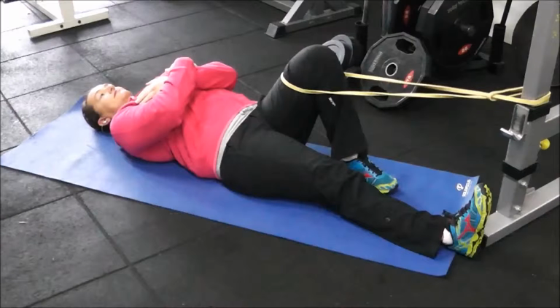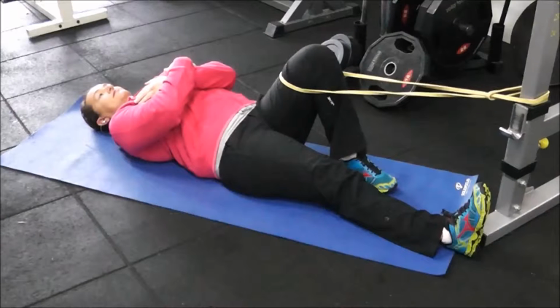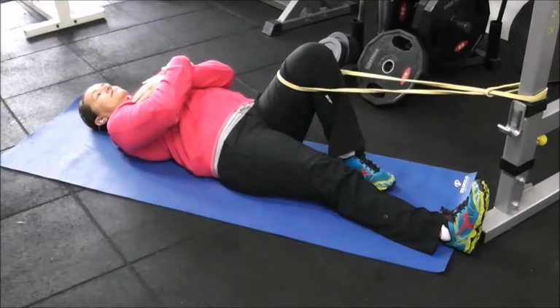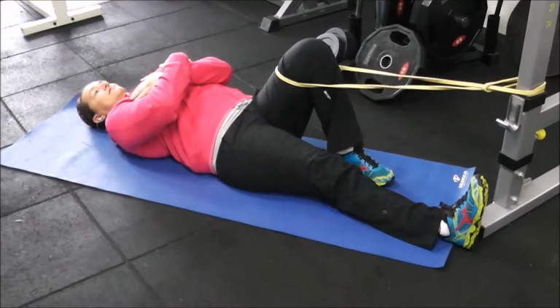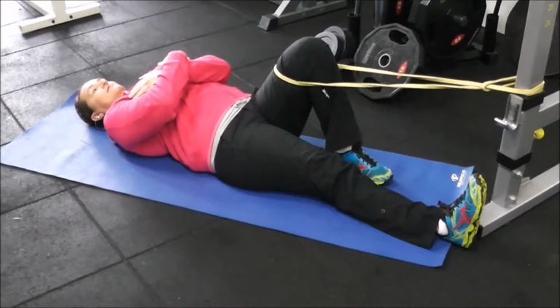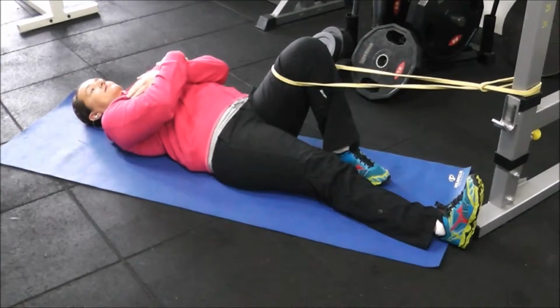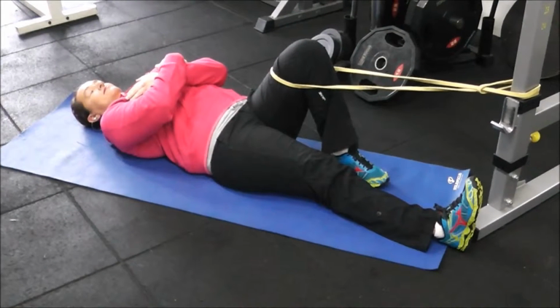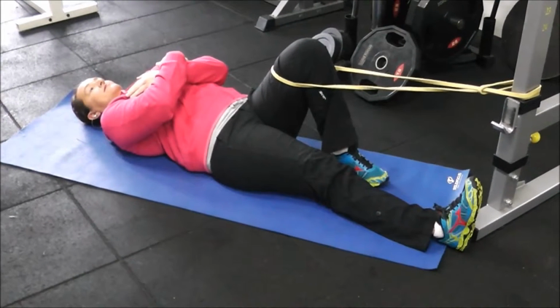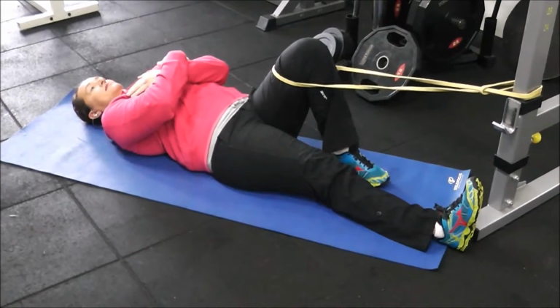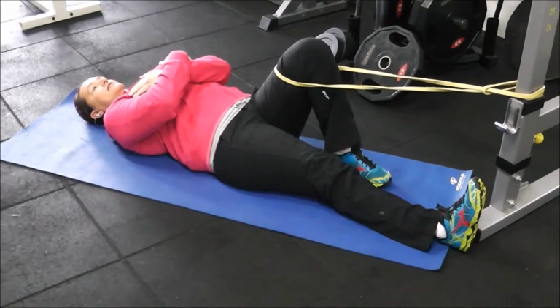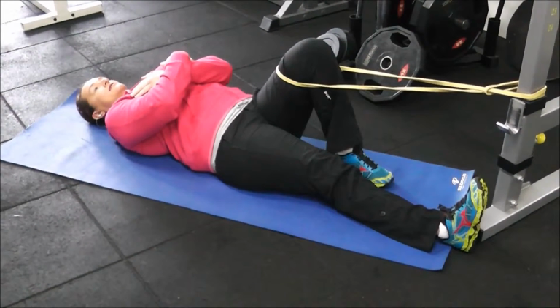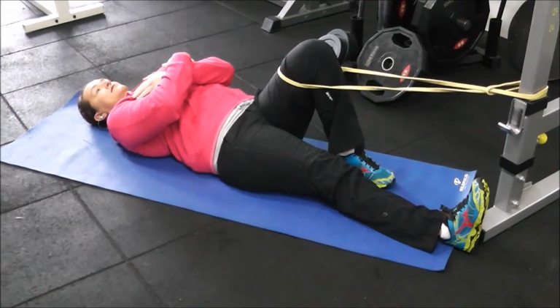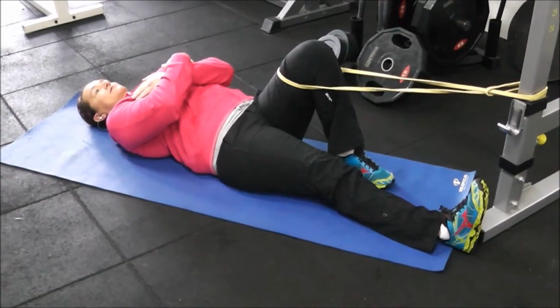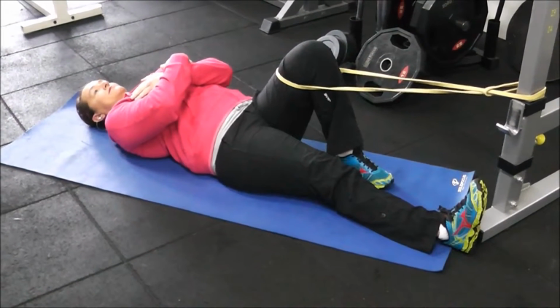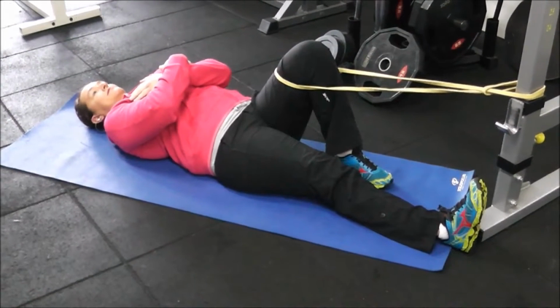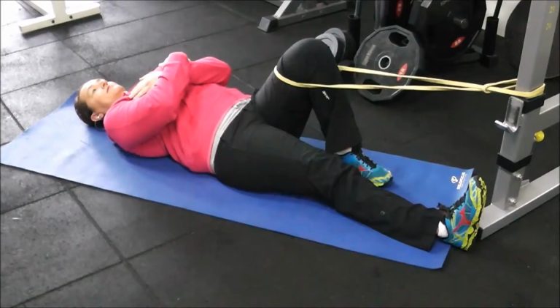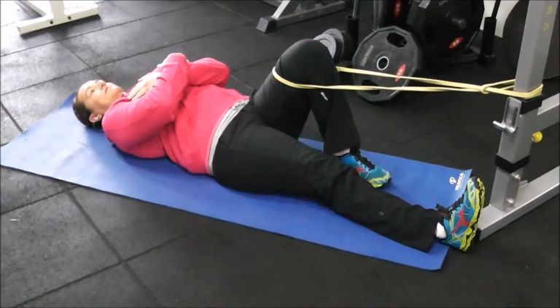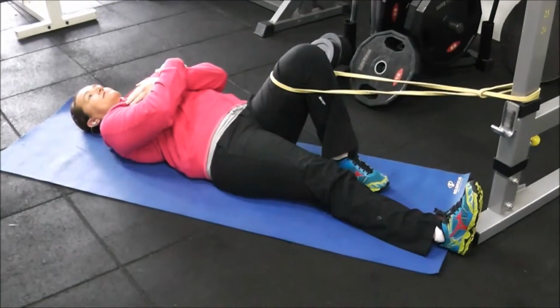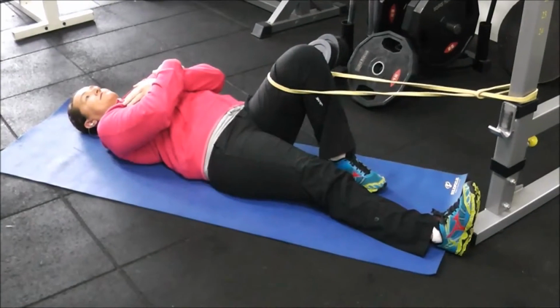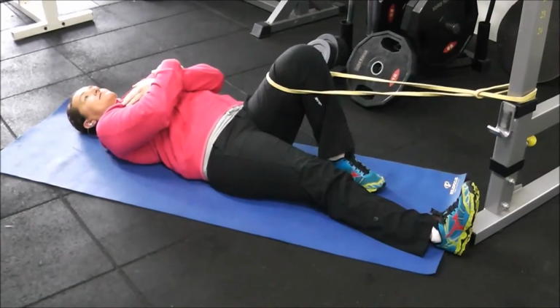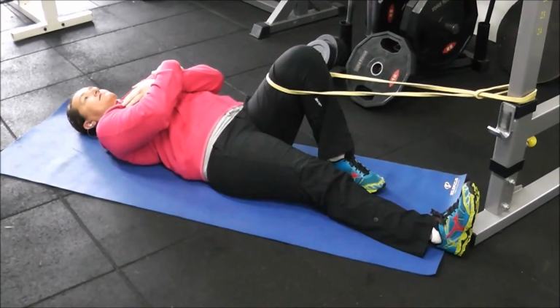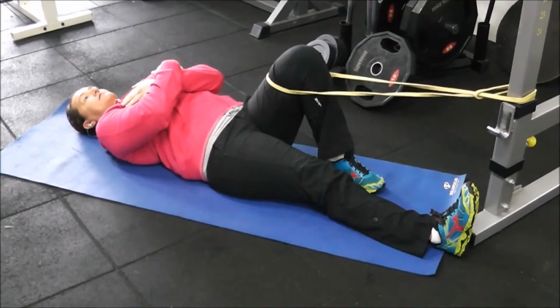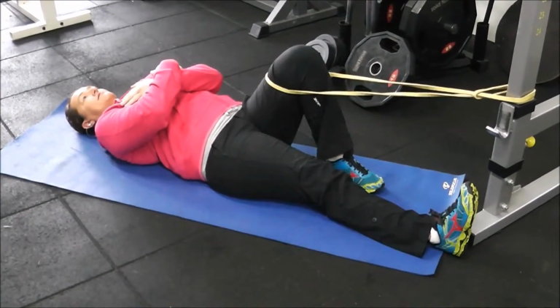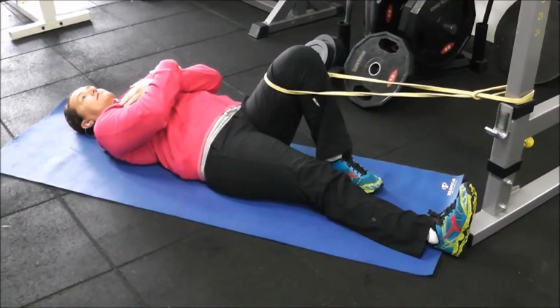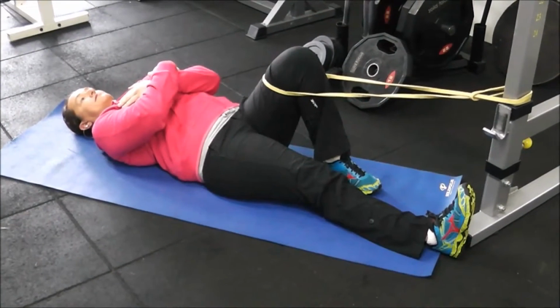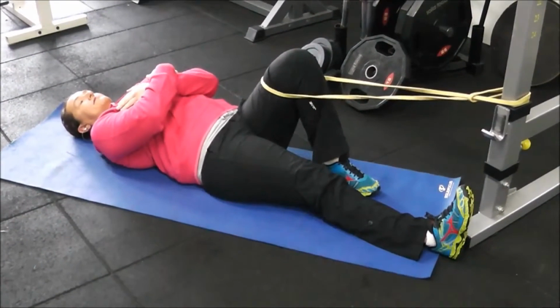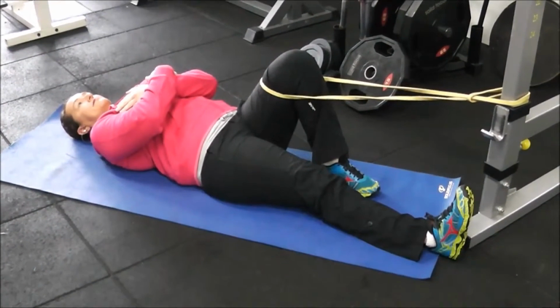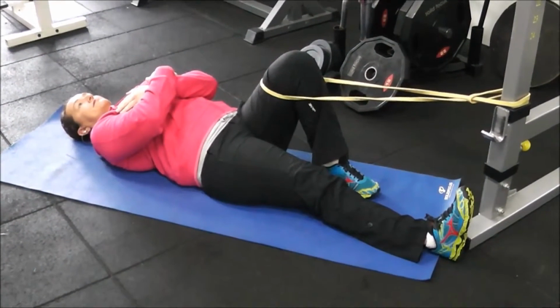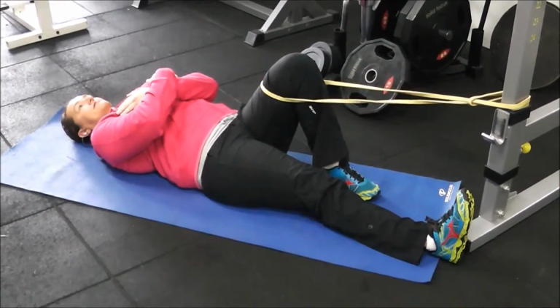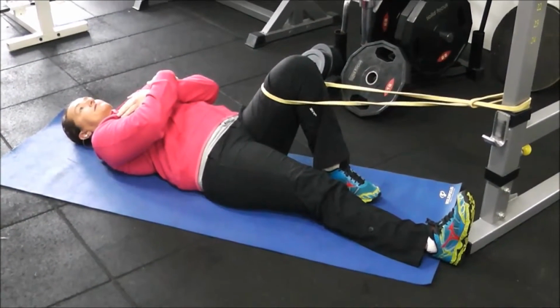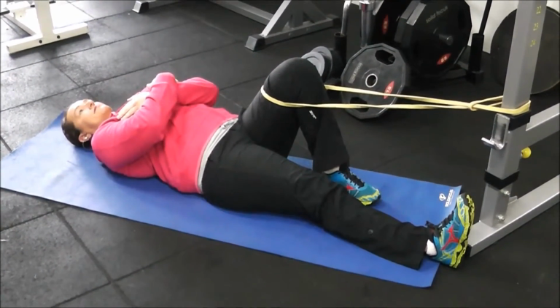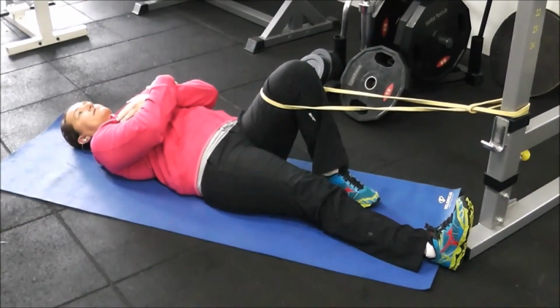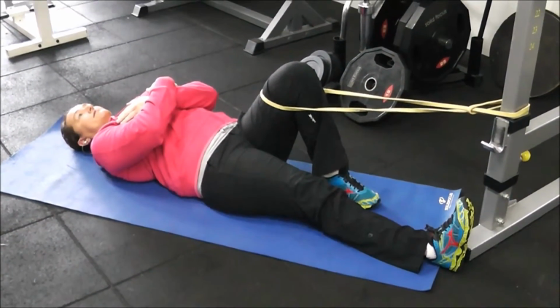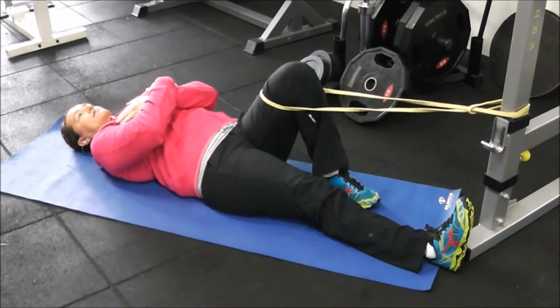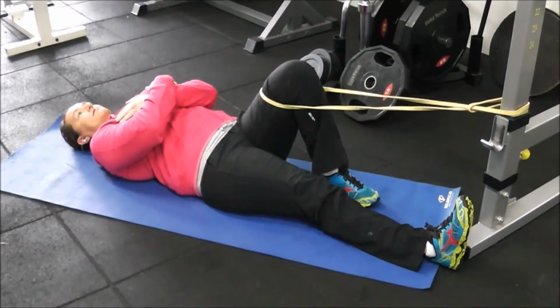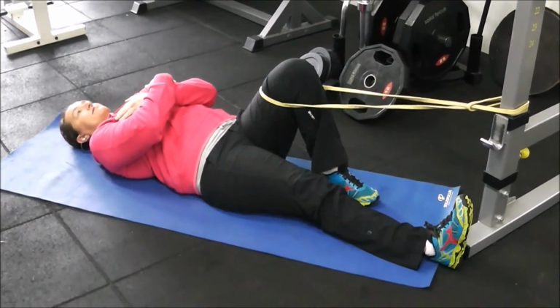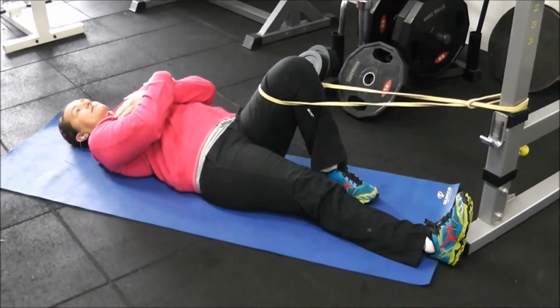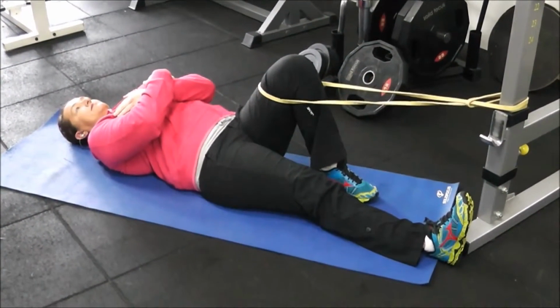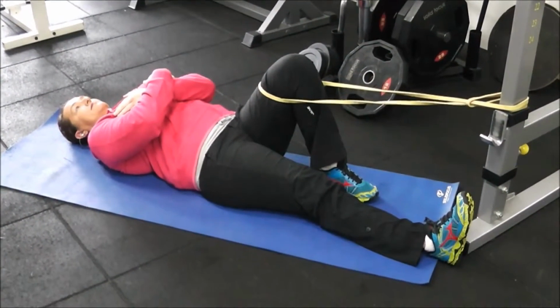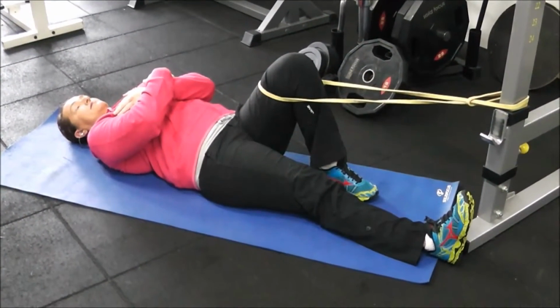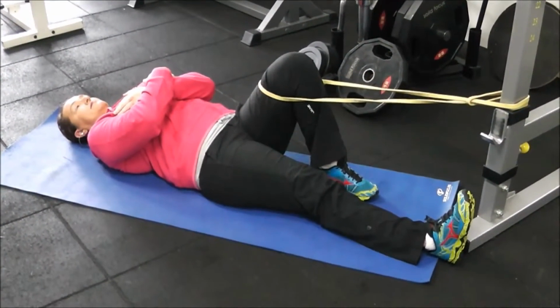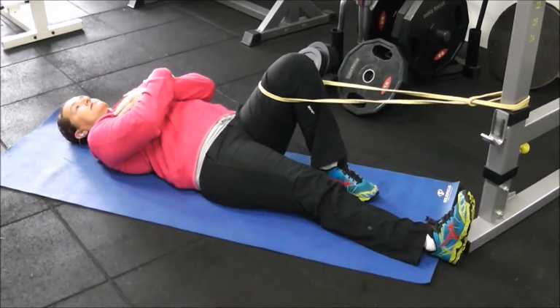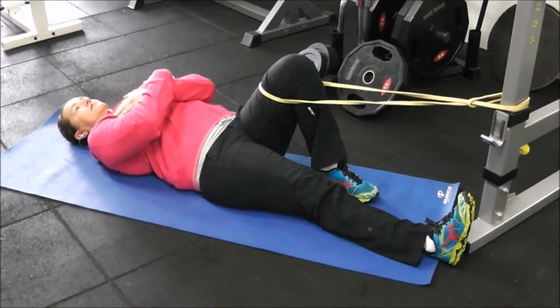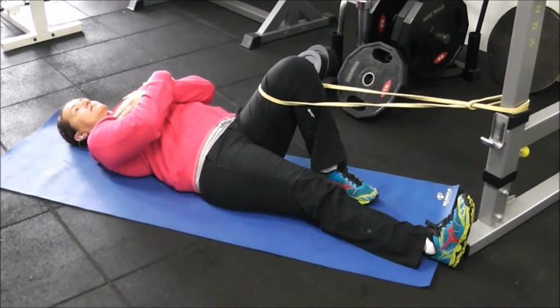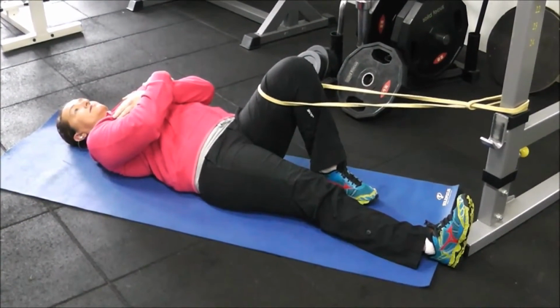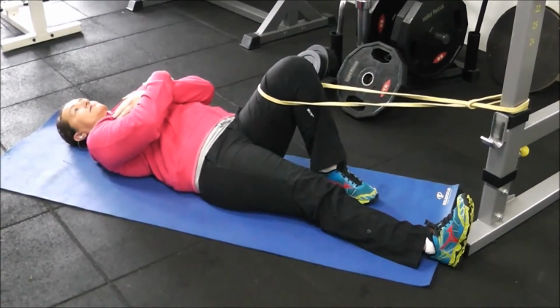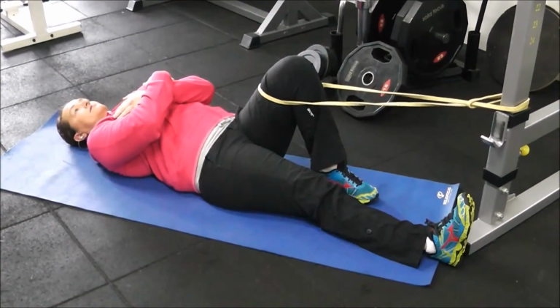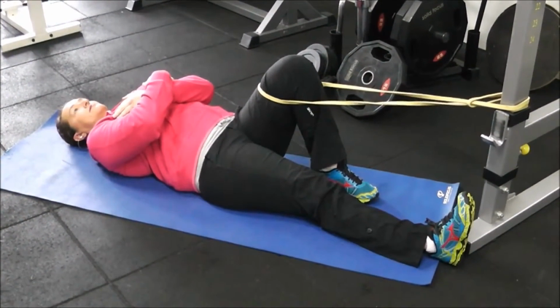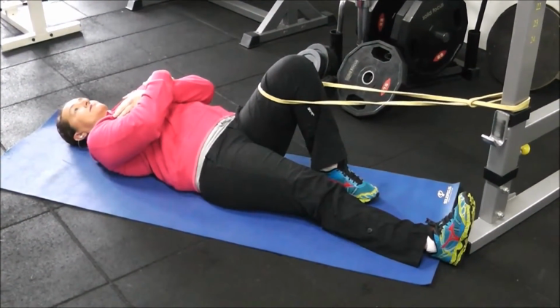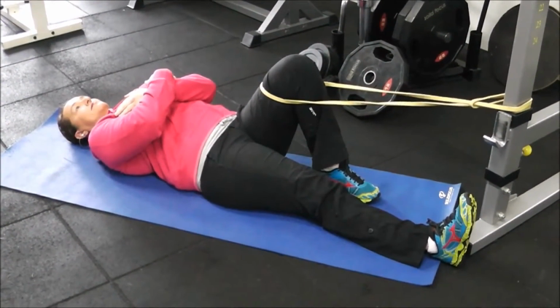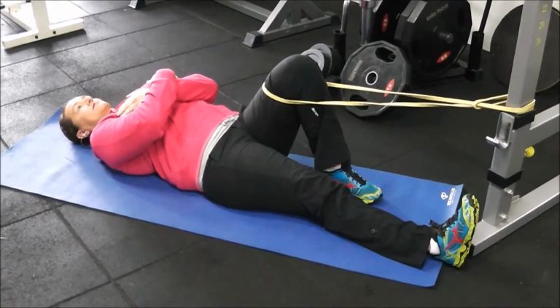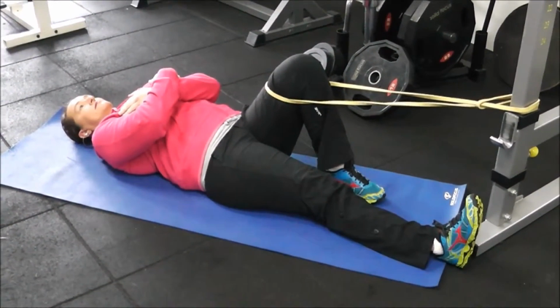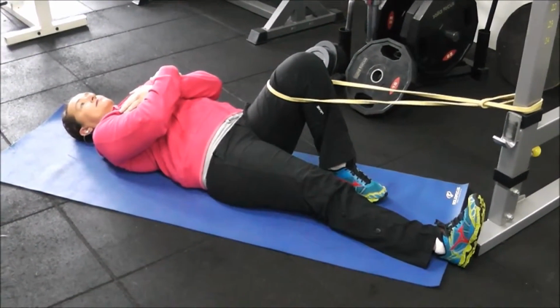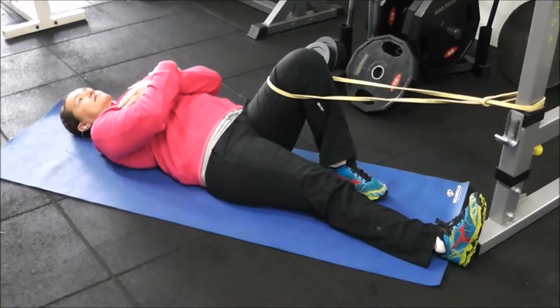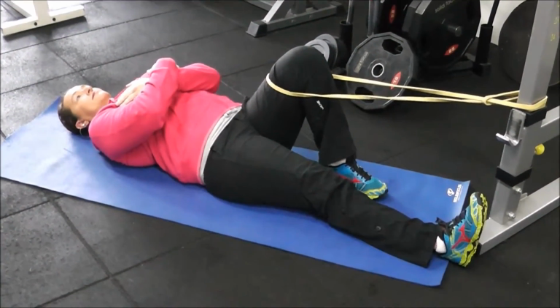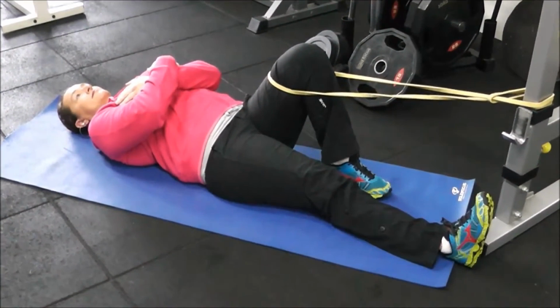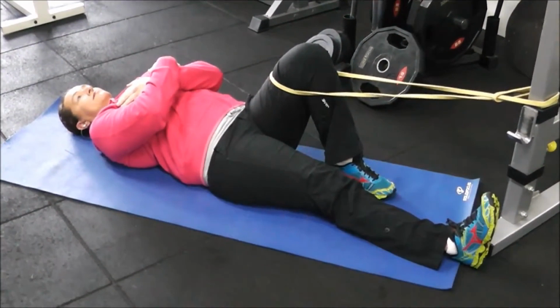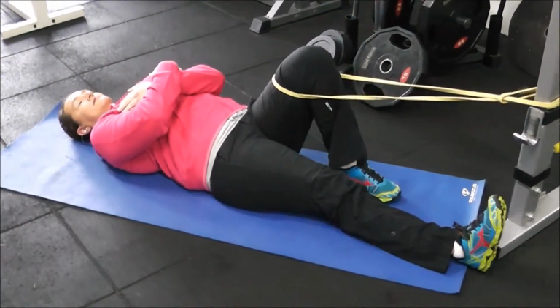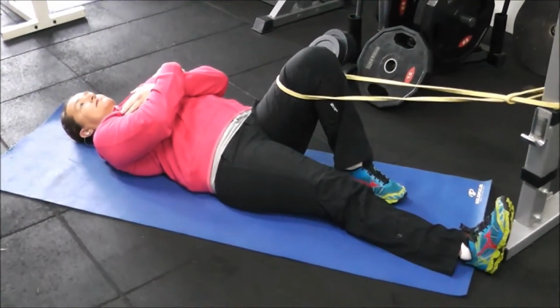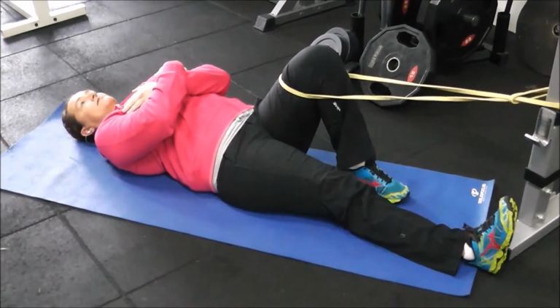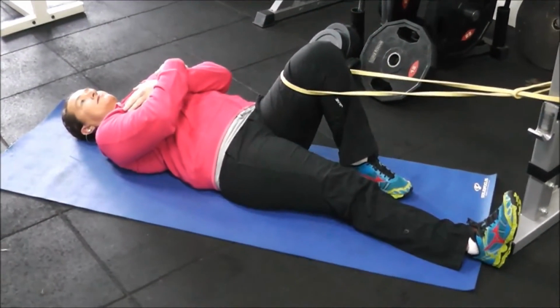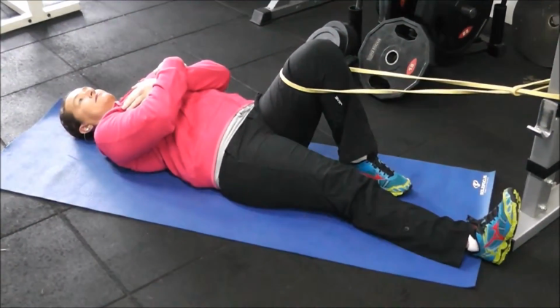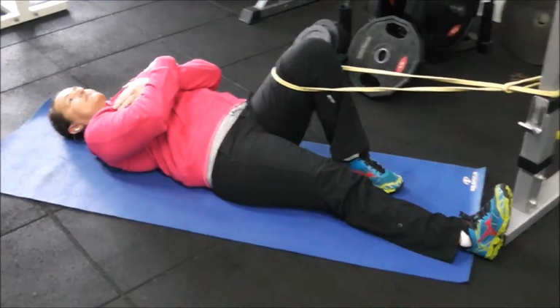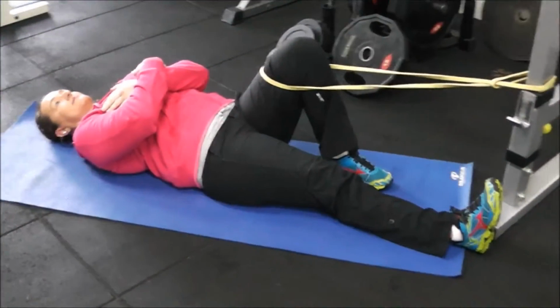We're now going to demonstrate an exercise called the lock and load, thanks to Locky Horner over at MP for this one.